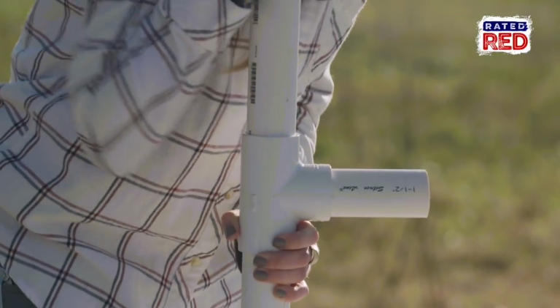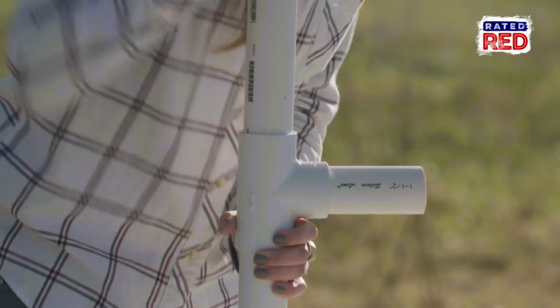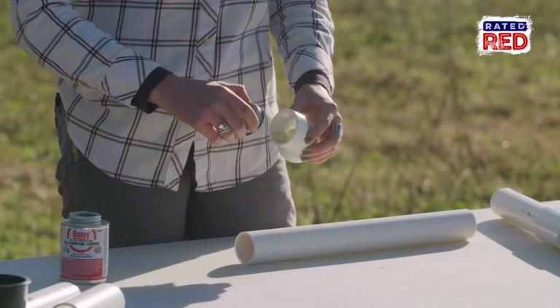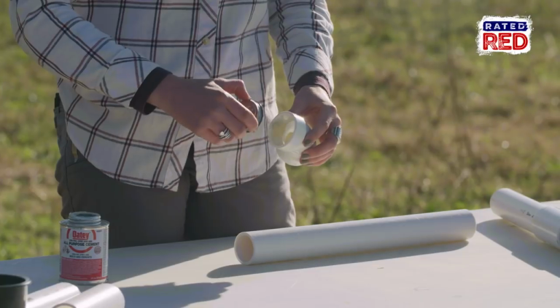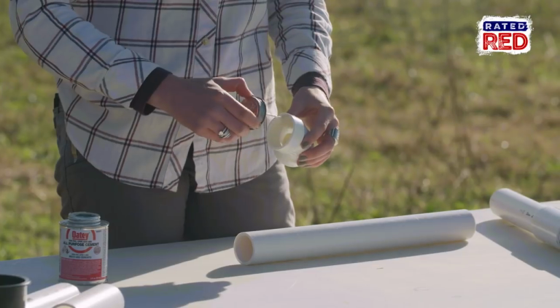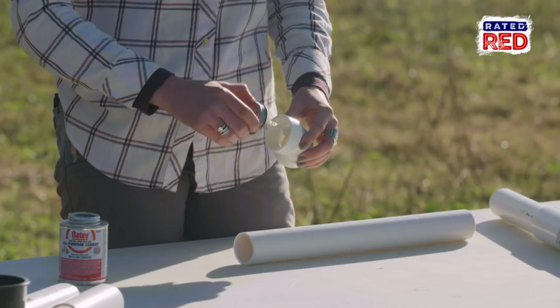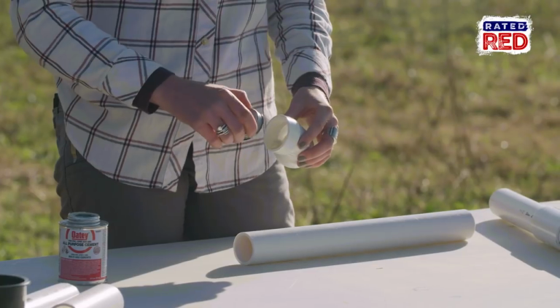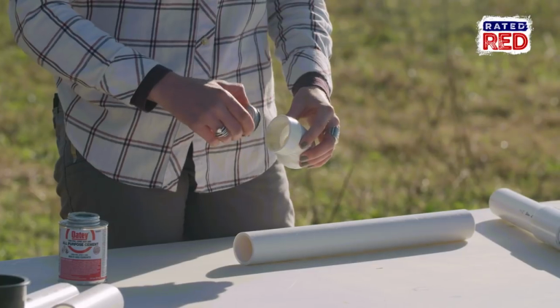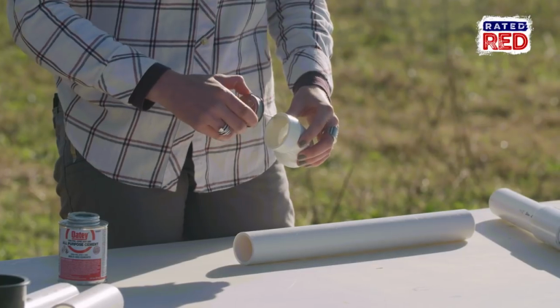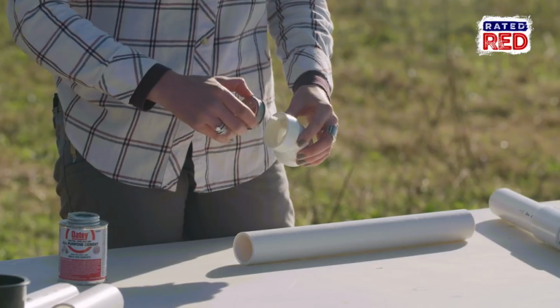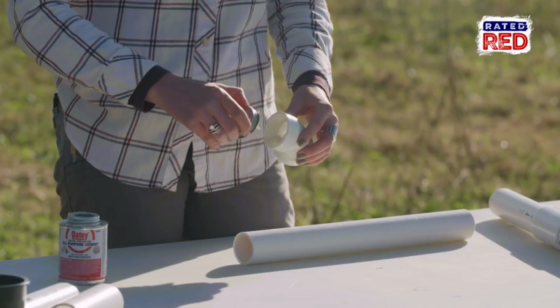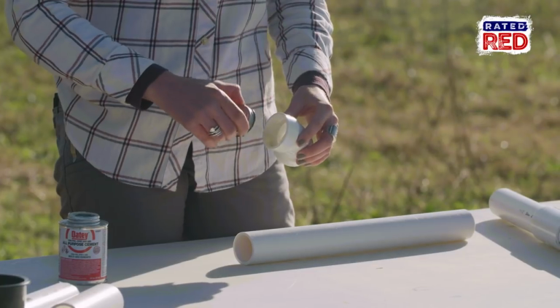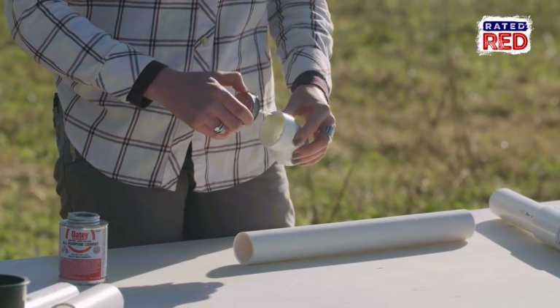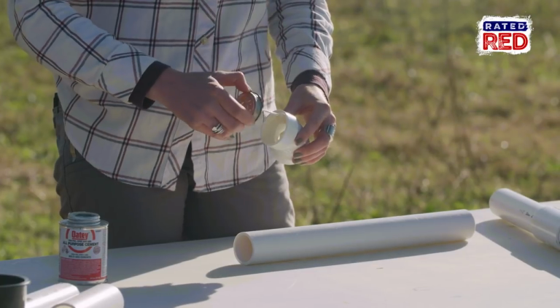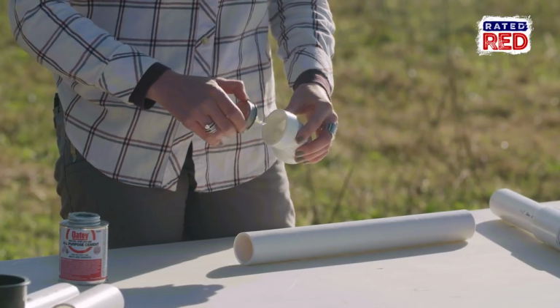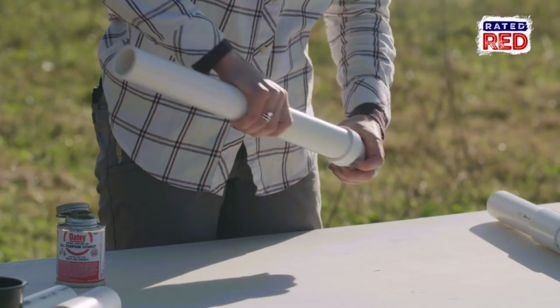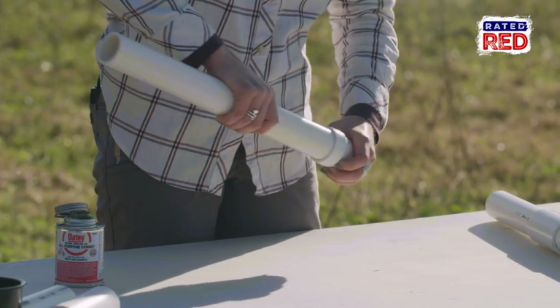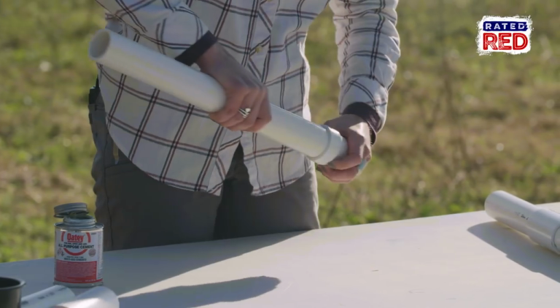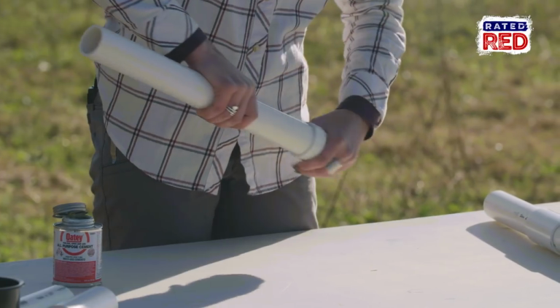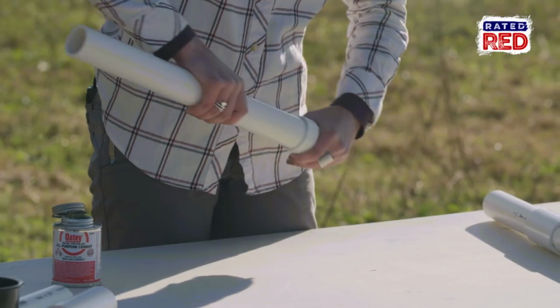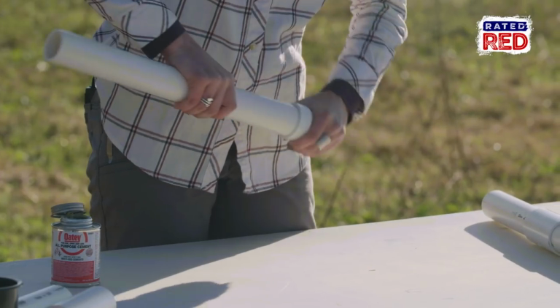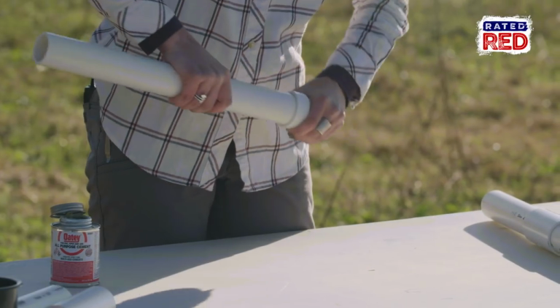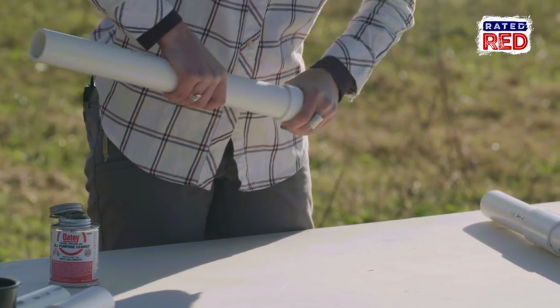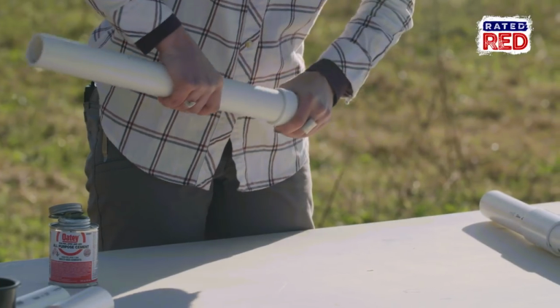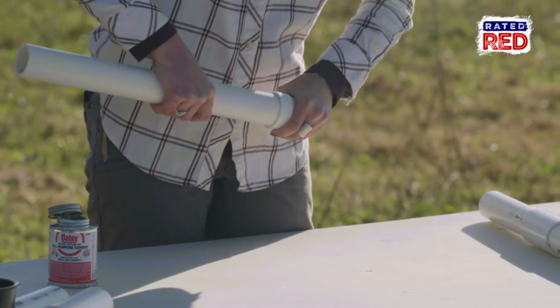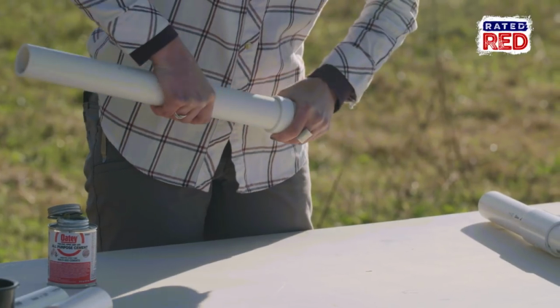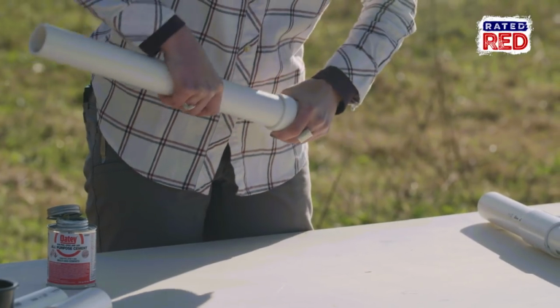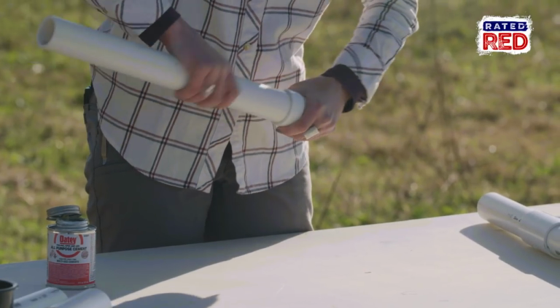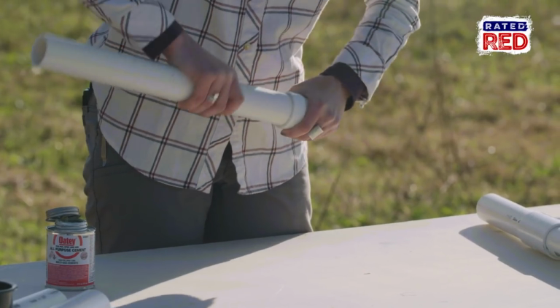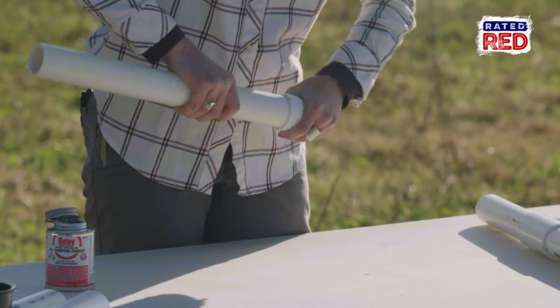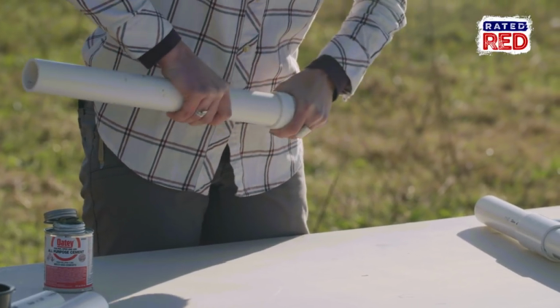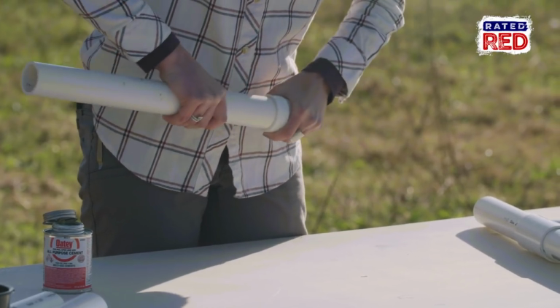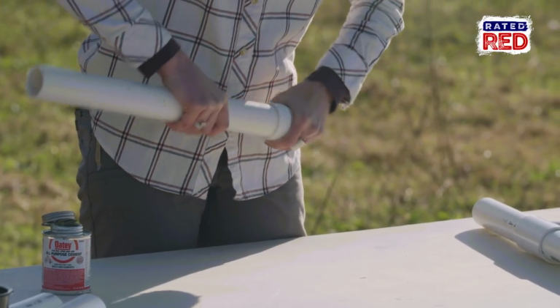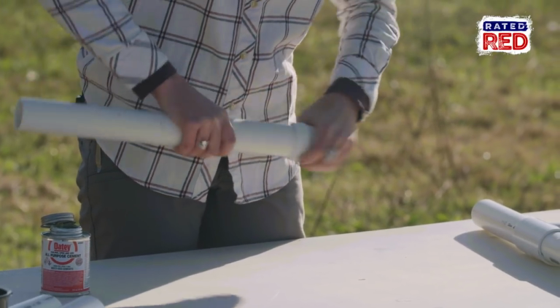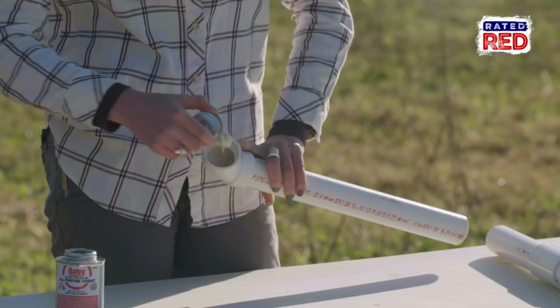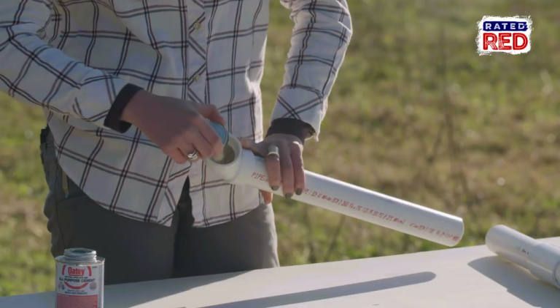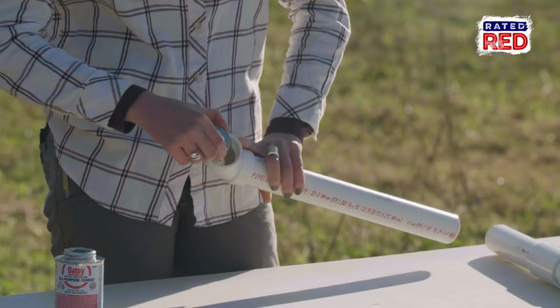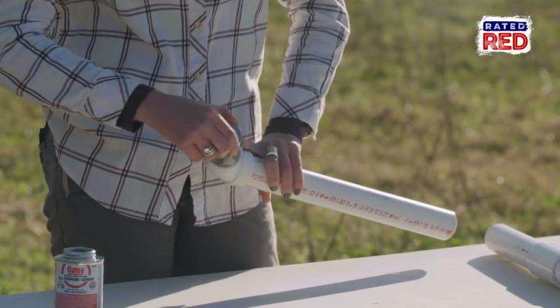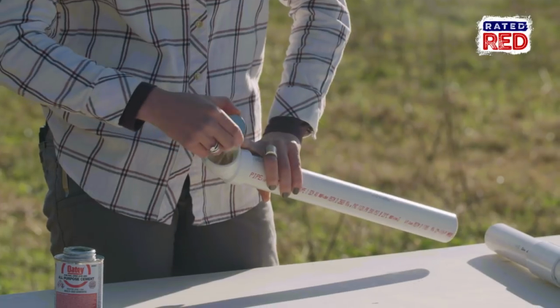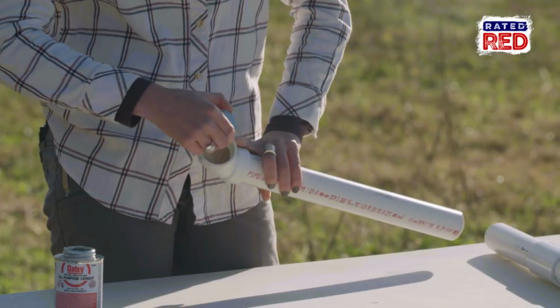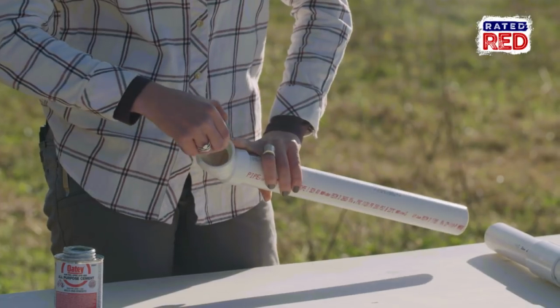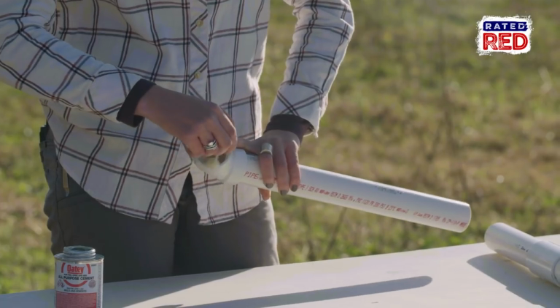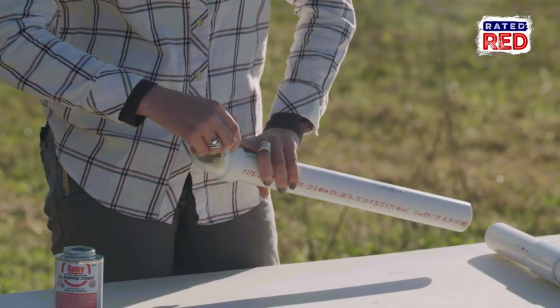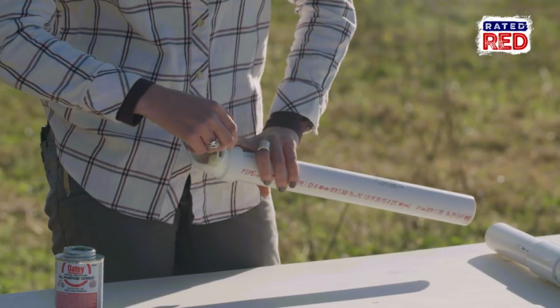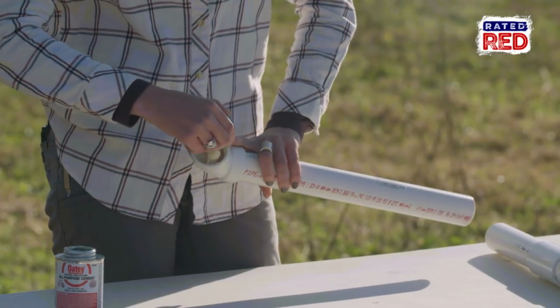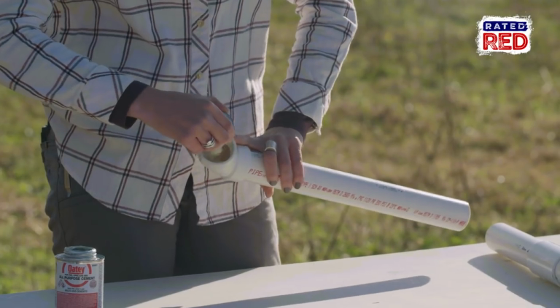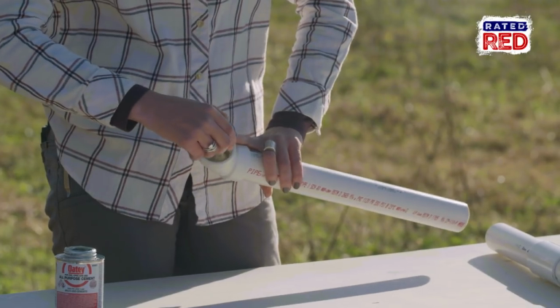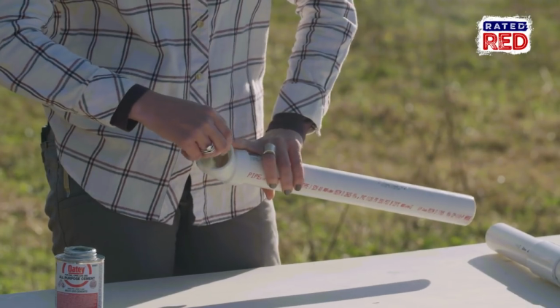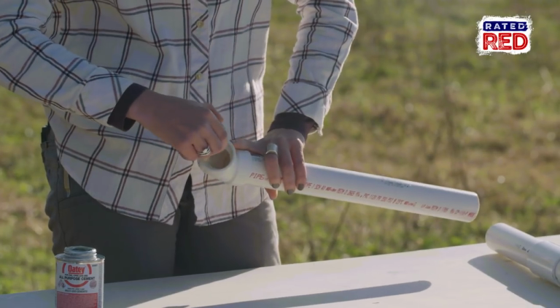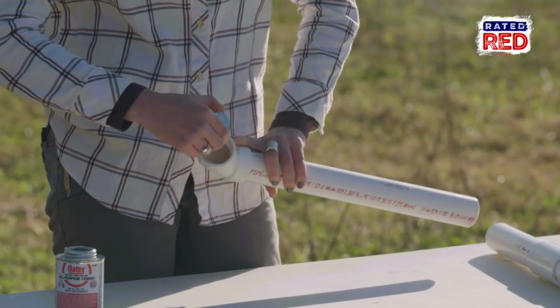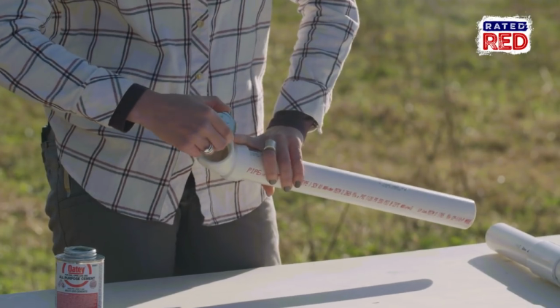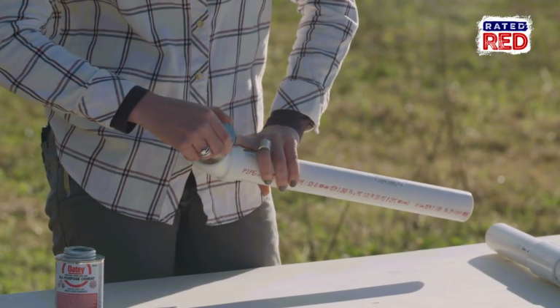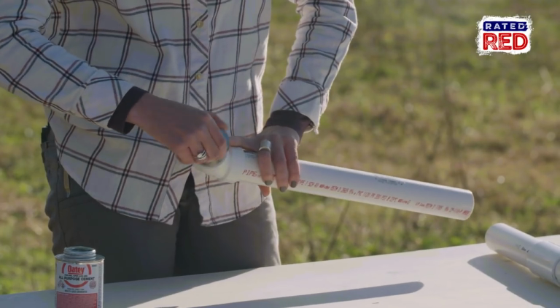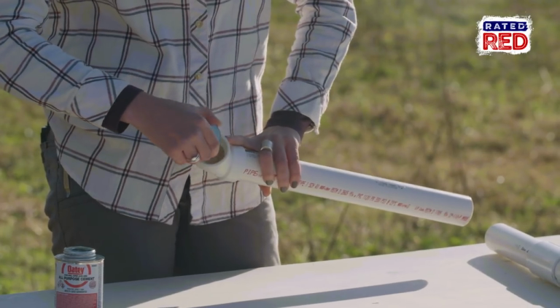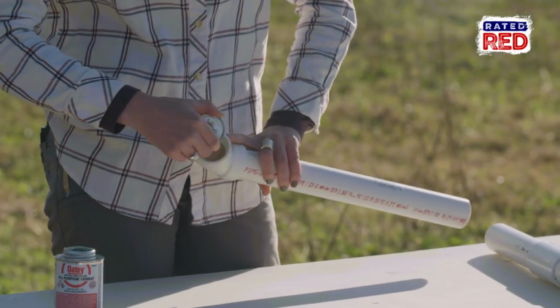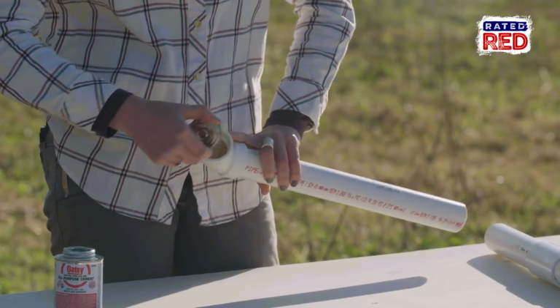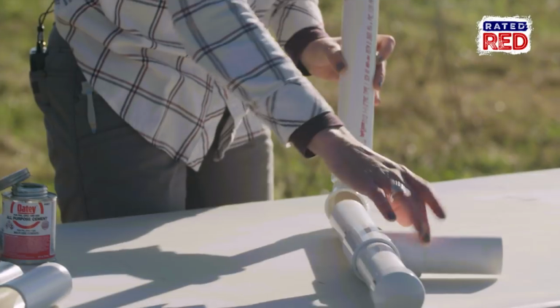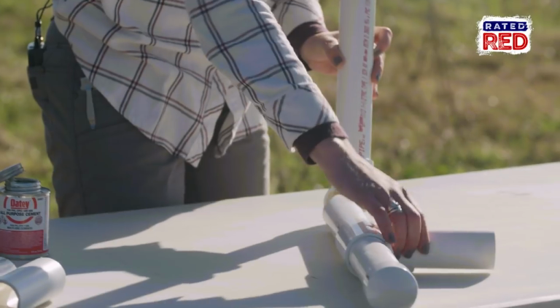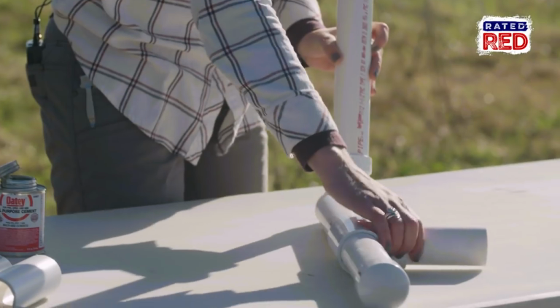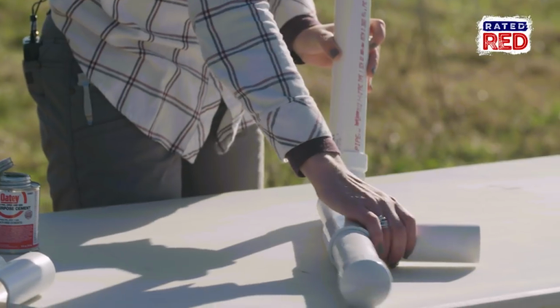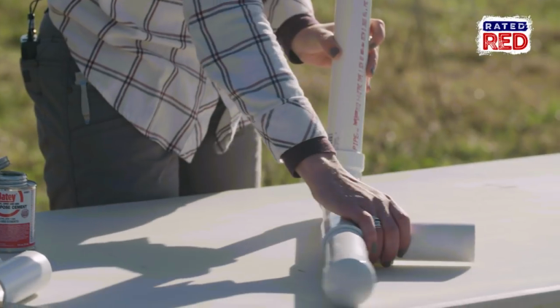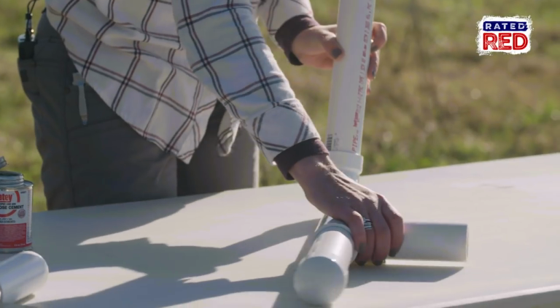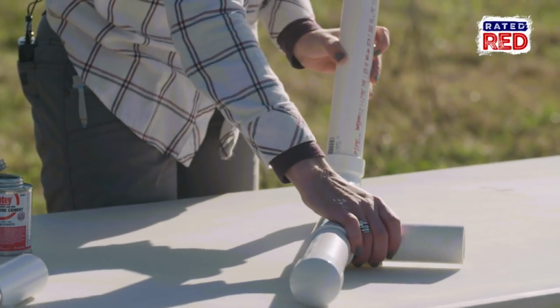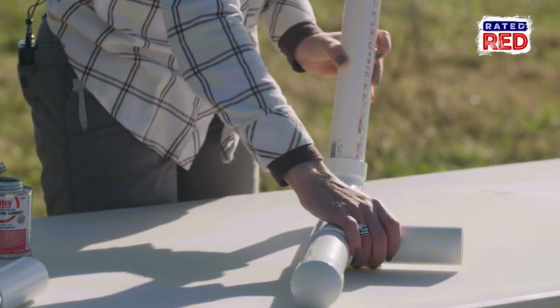While we still have the table, let's go ahead and add these angle connections and short sections of pipe. These will be used to hold our arrows.